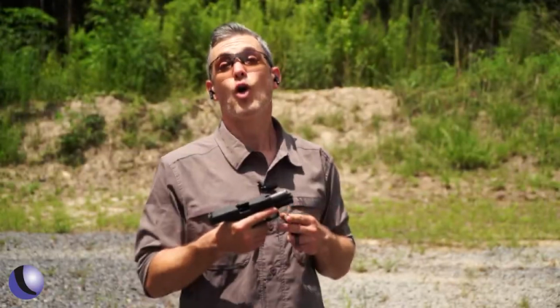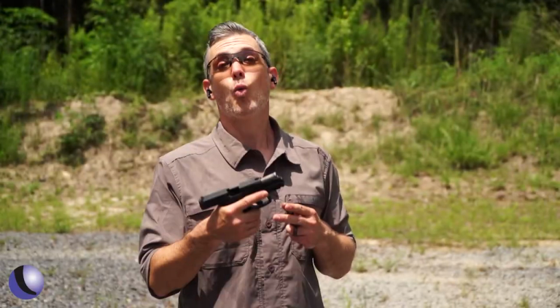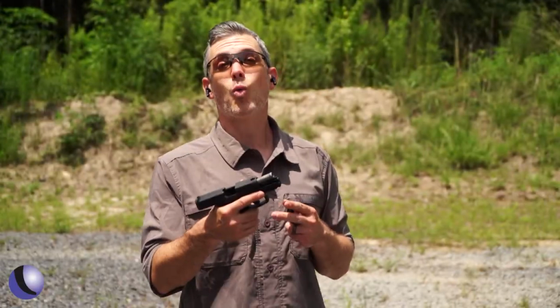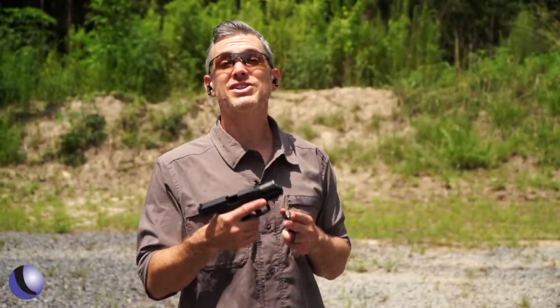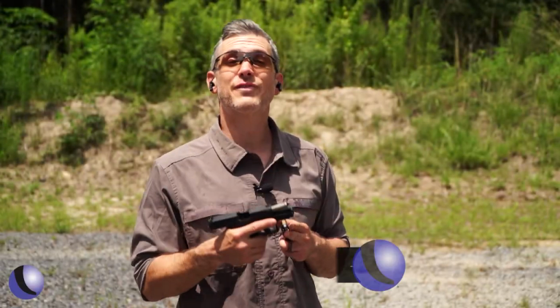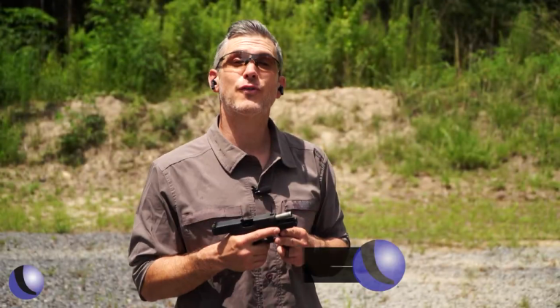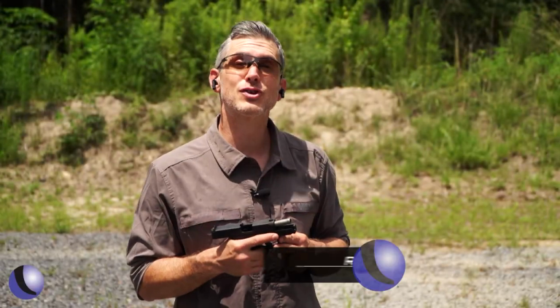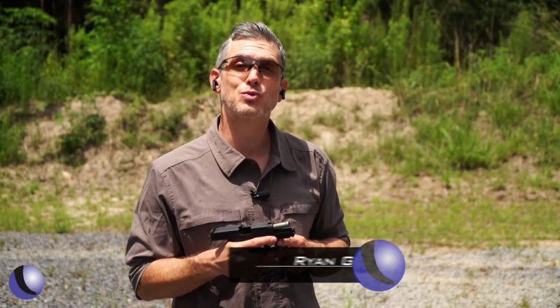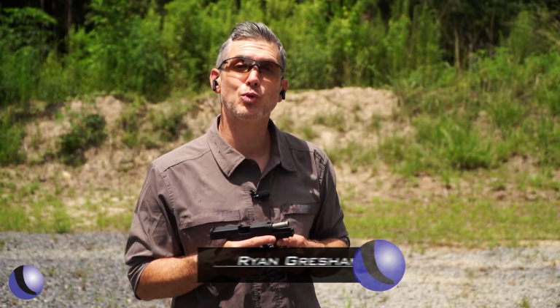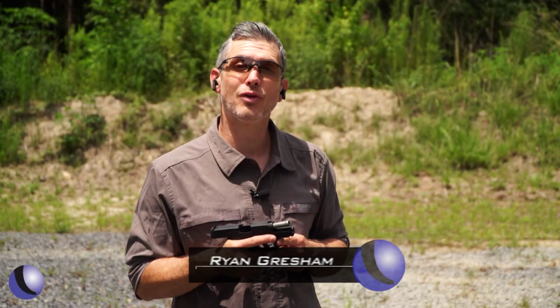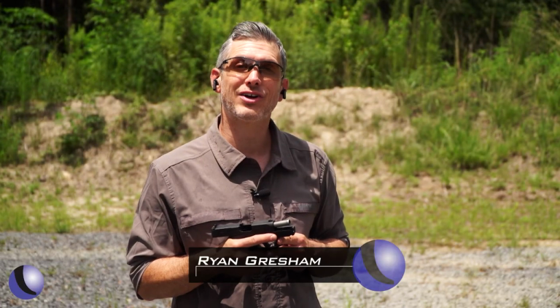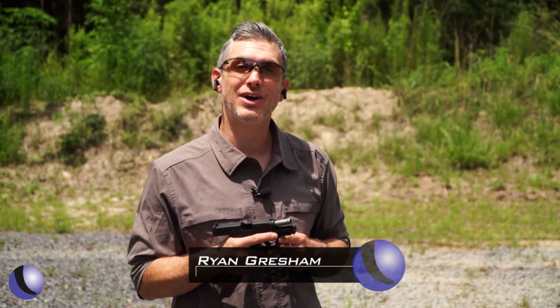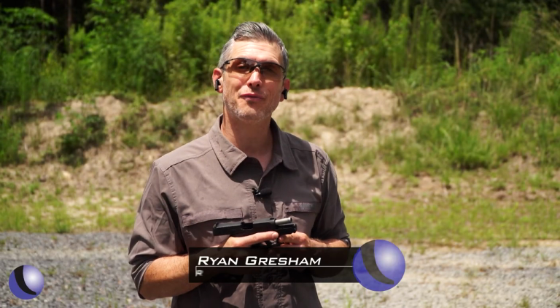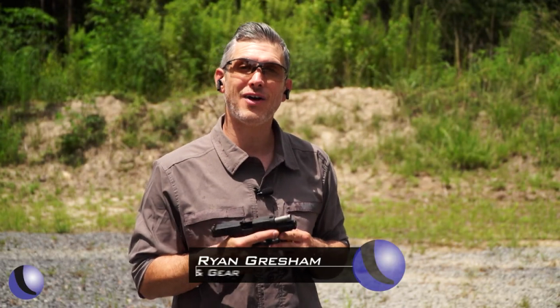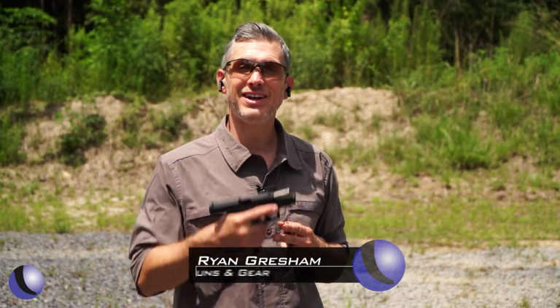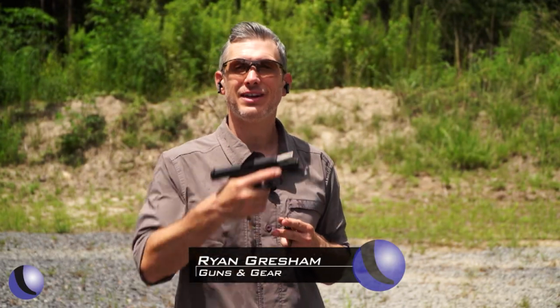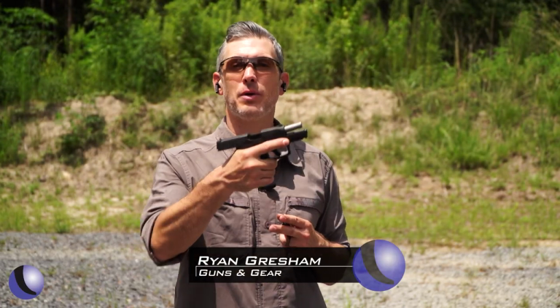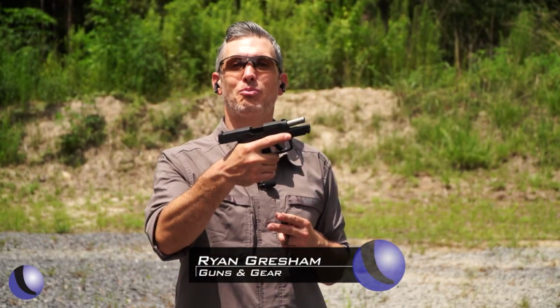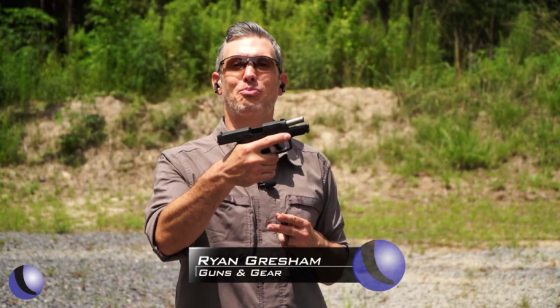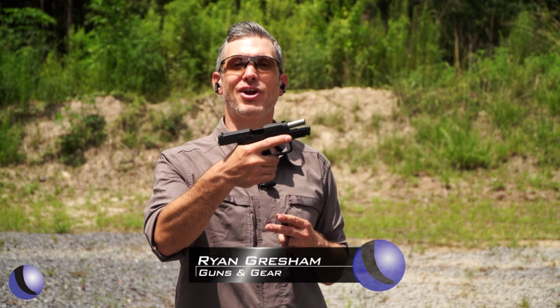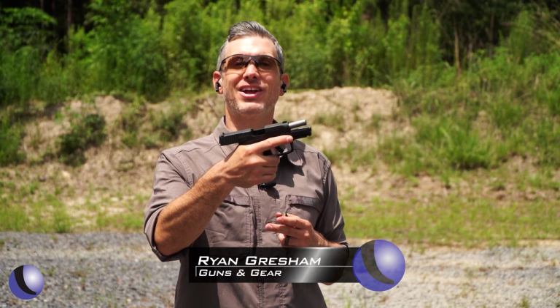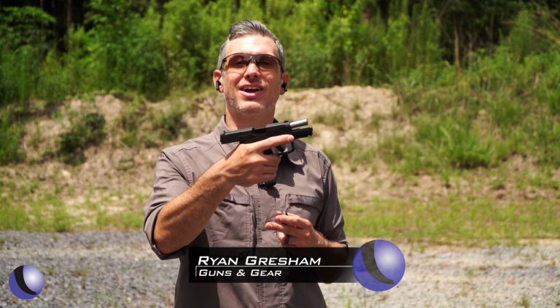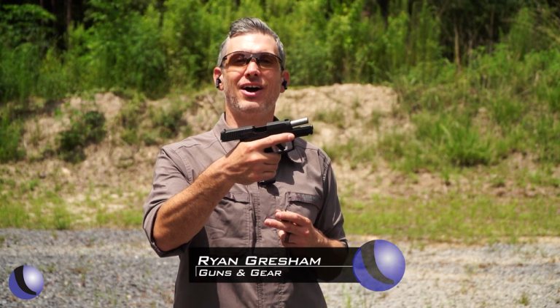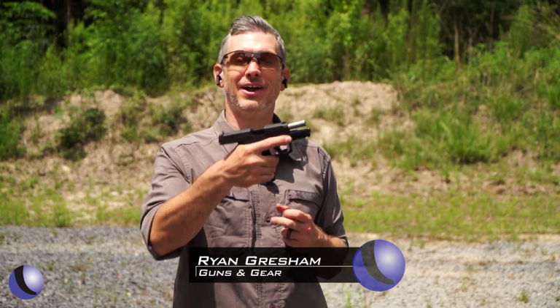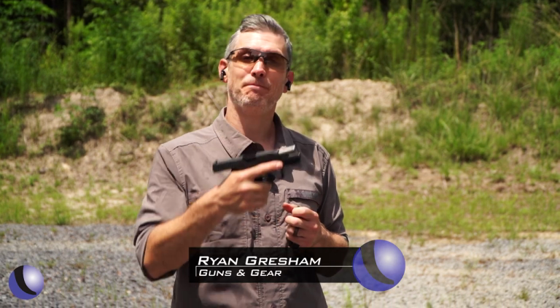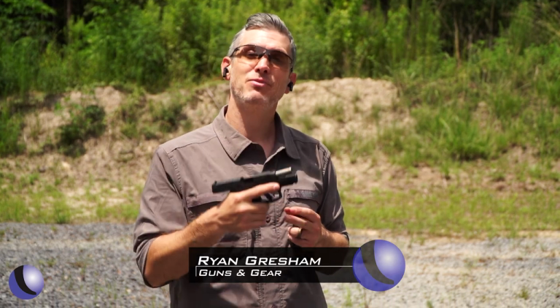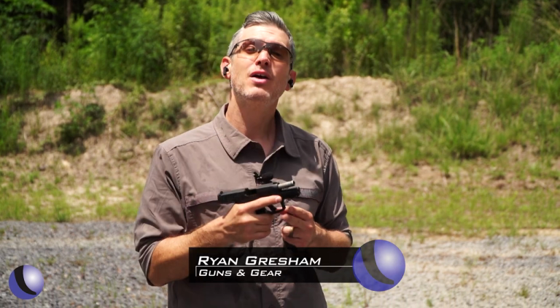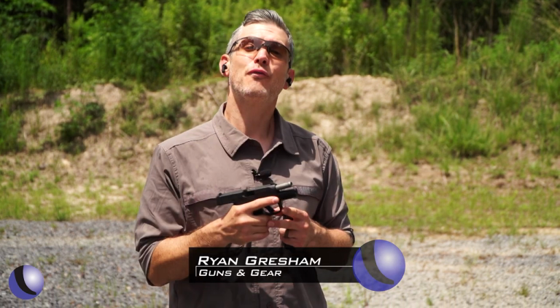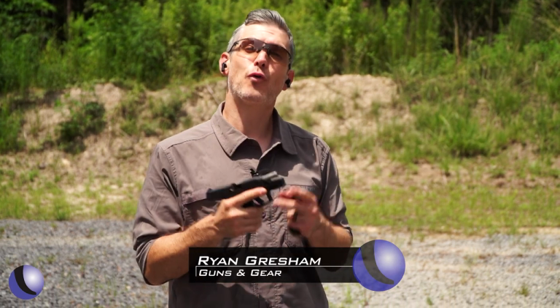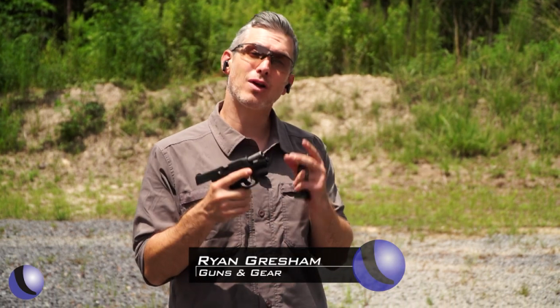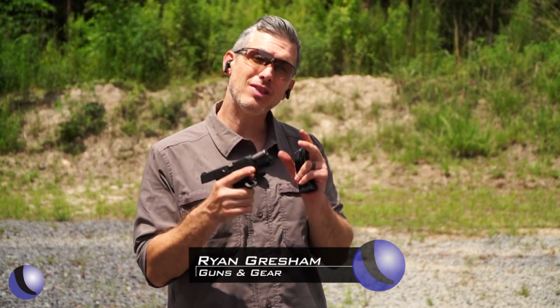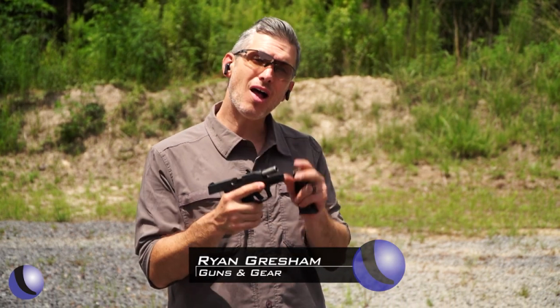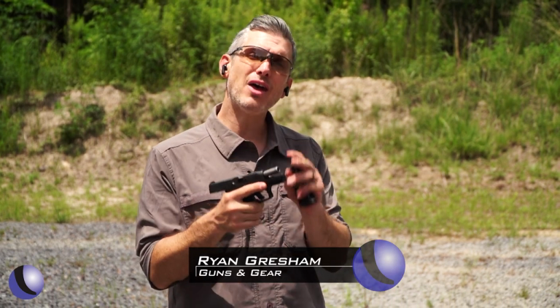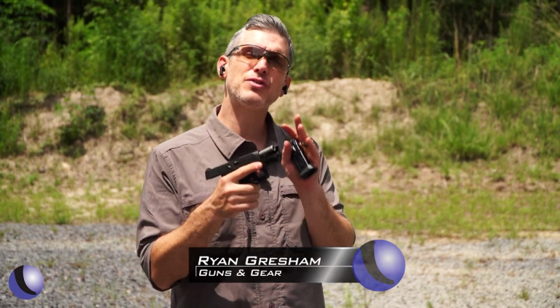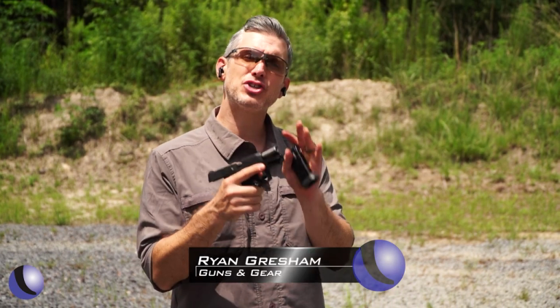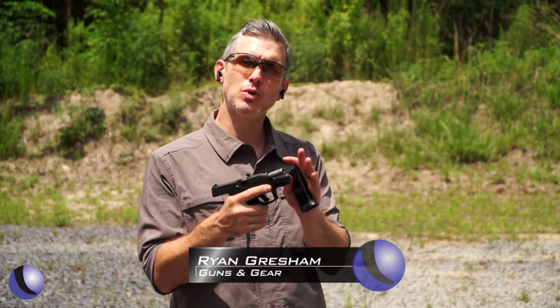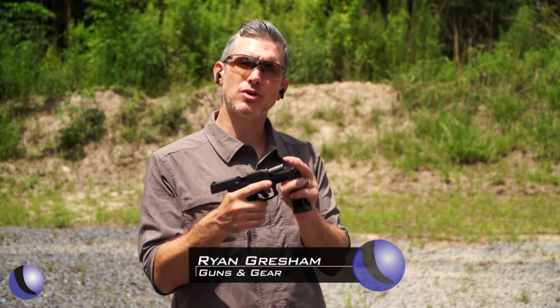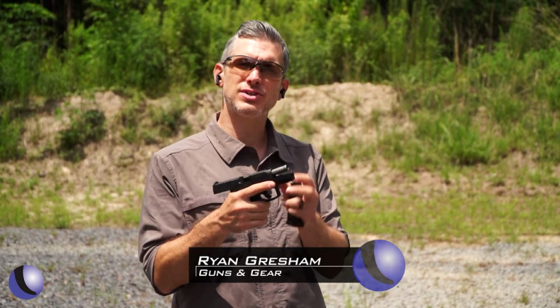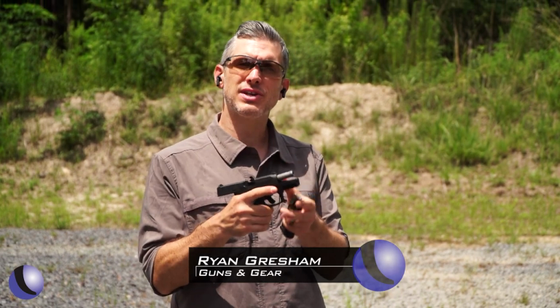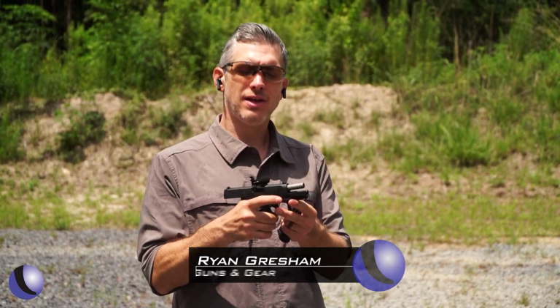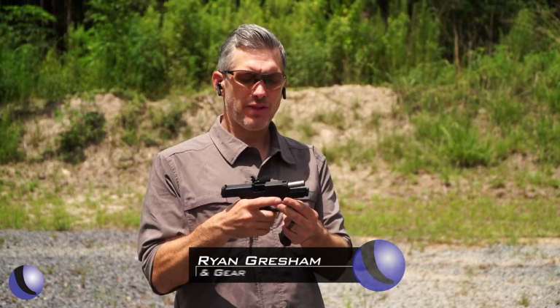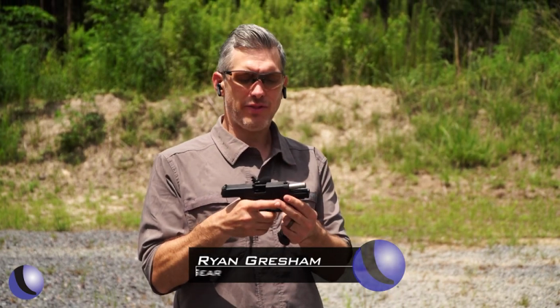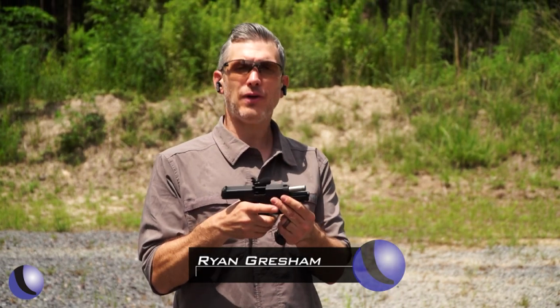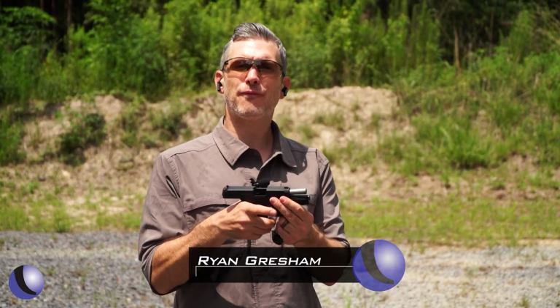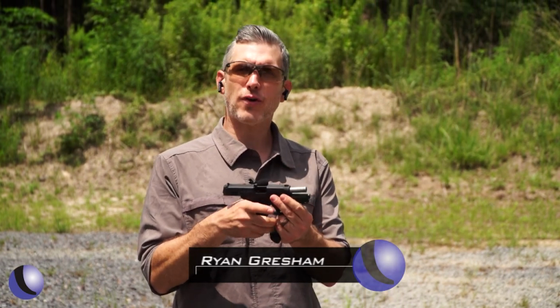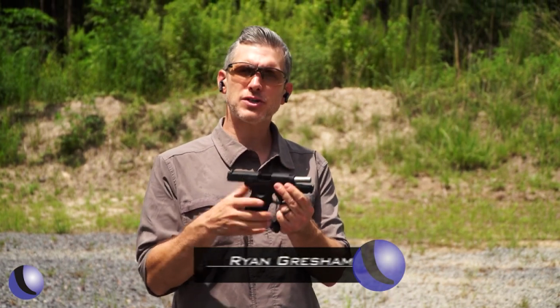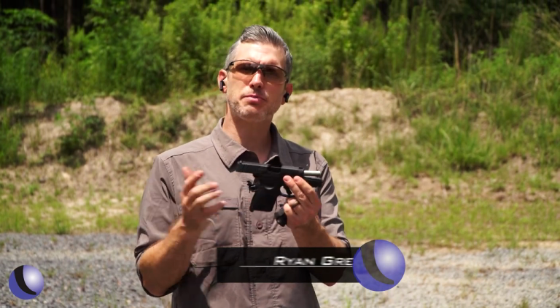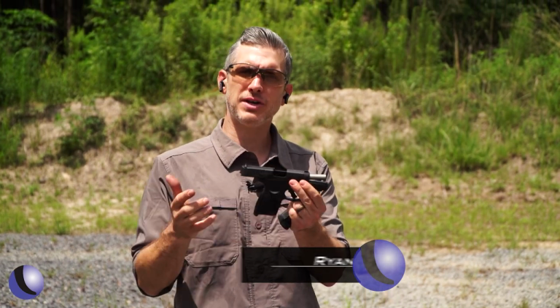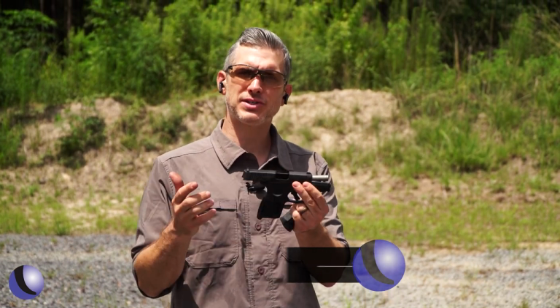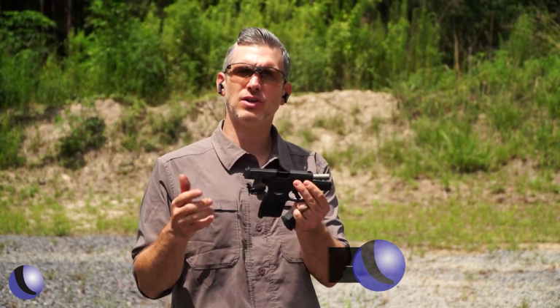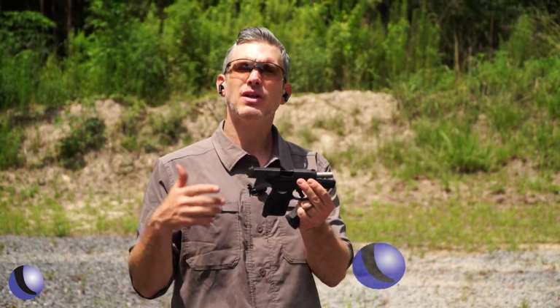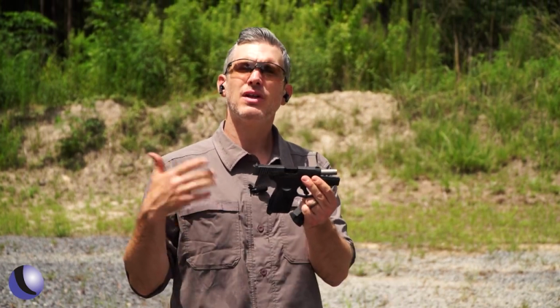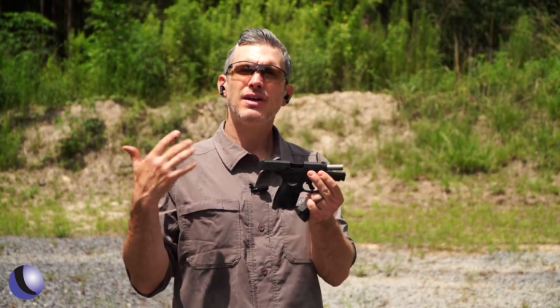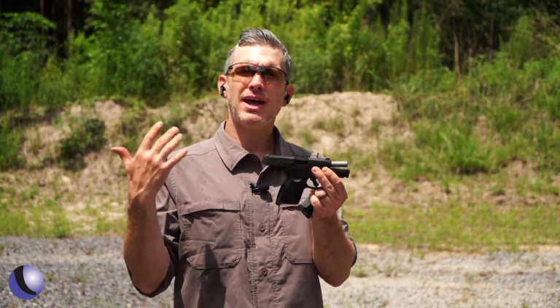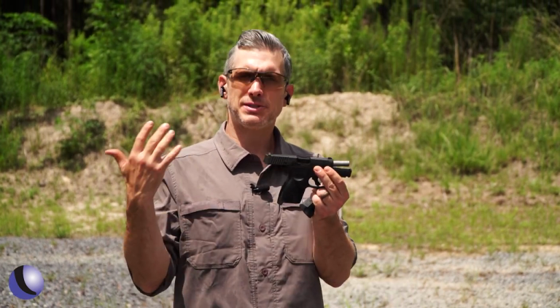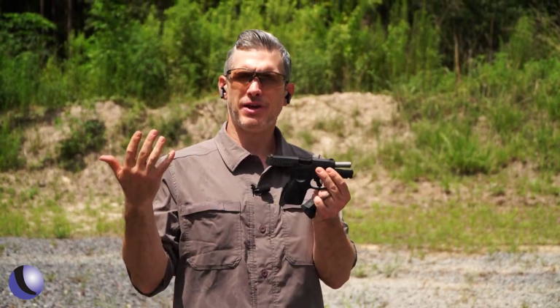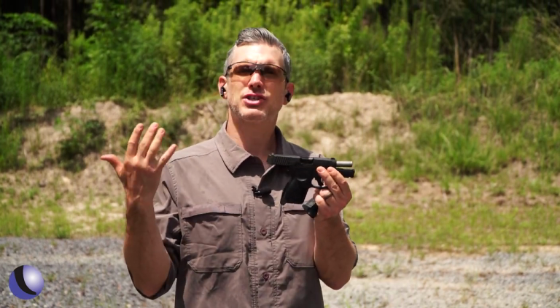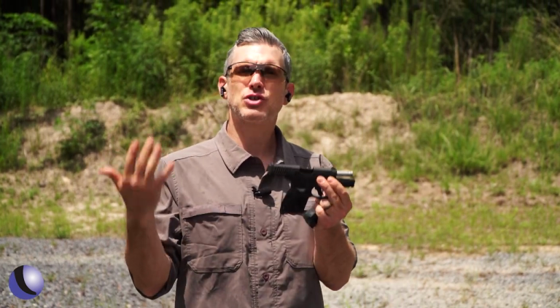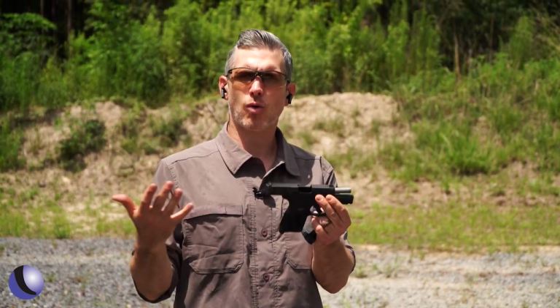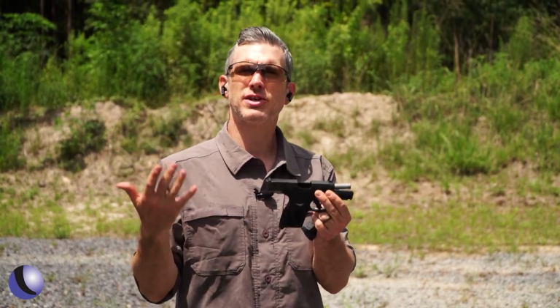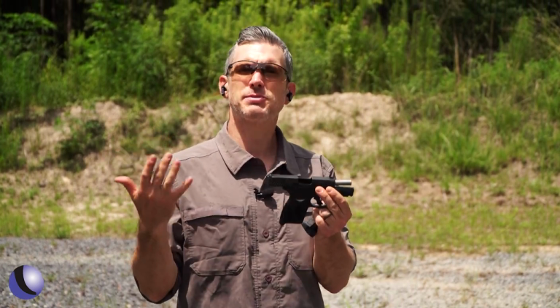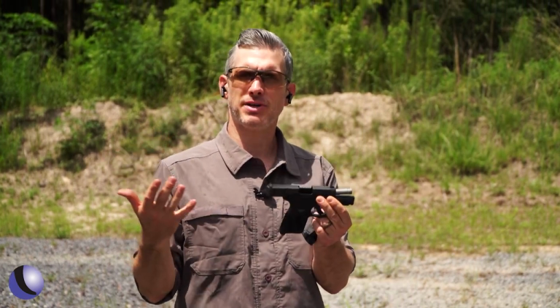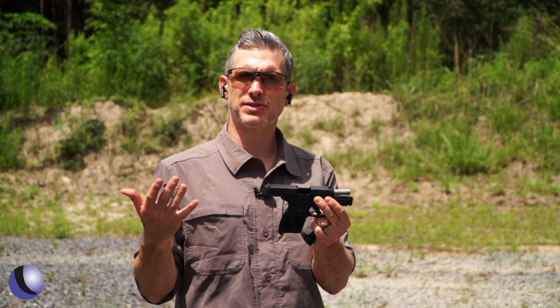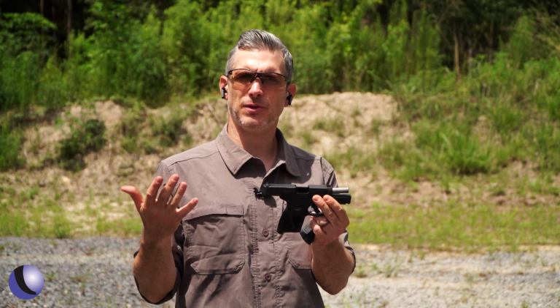What's the first rule of a gunfight? Bring a gun. For a lot of shooters, their first pistol has been a Taurus pistol.